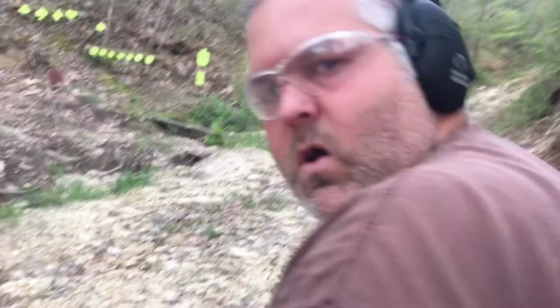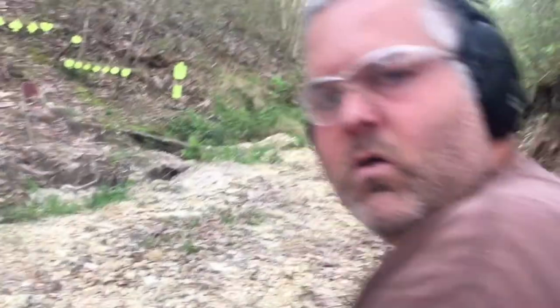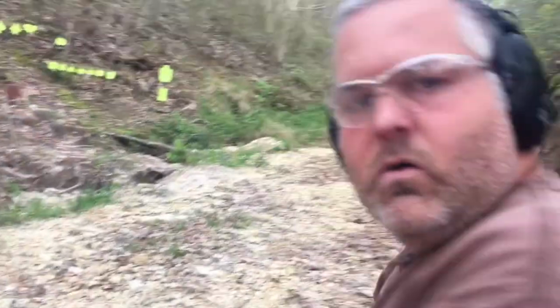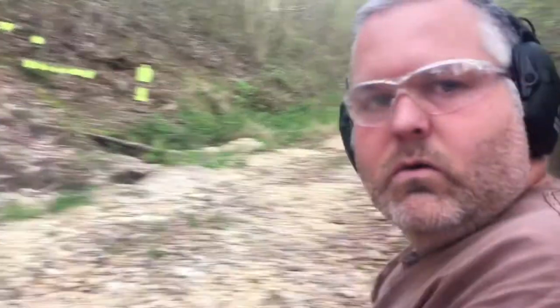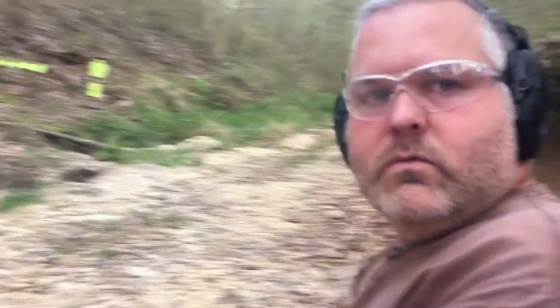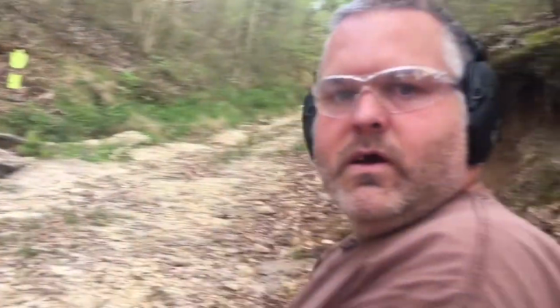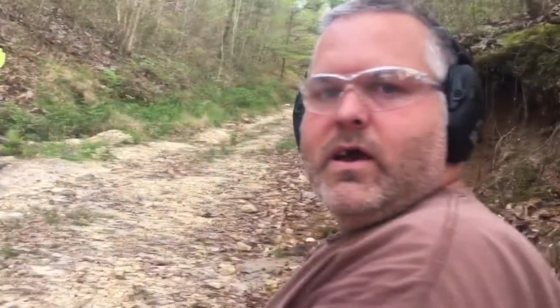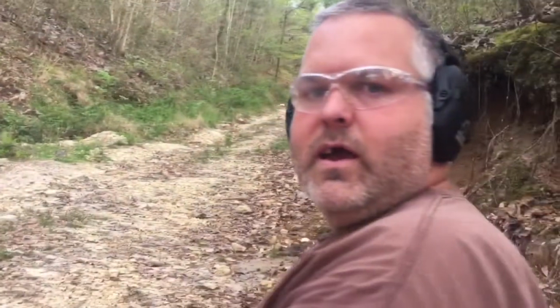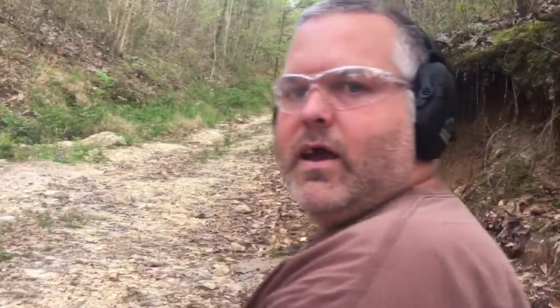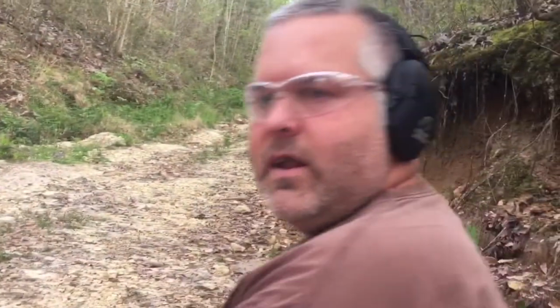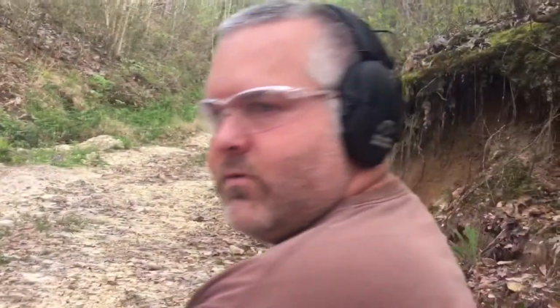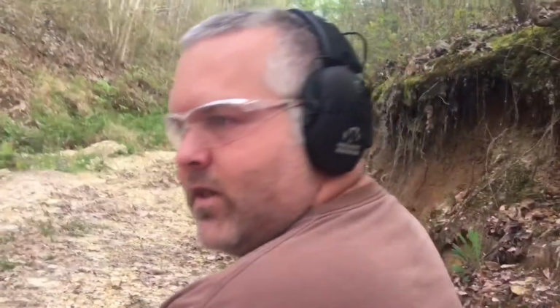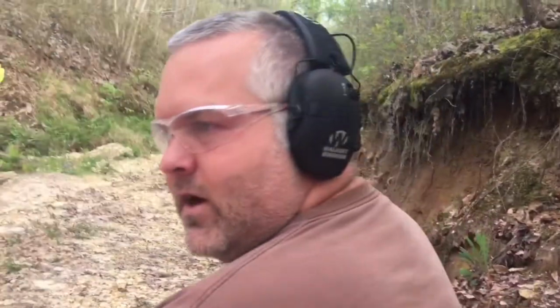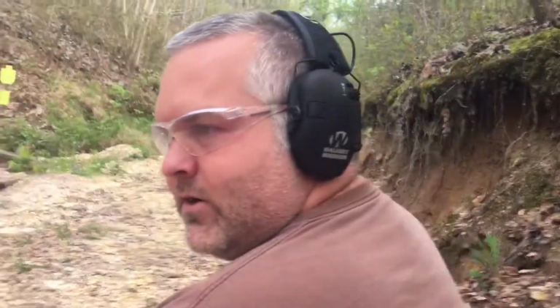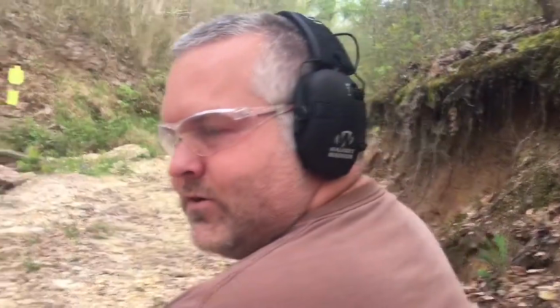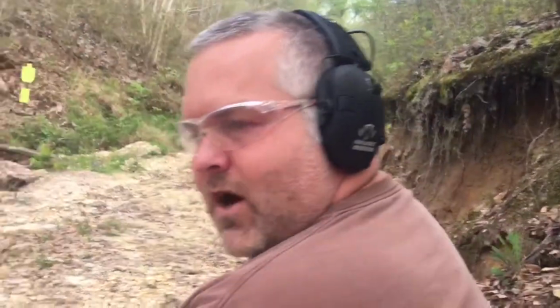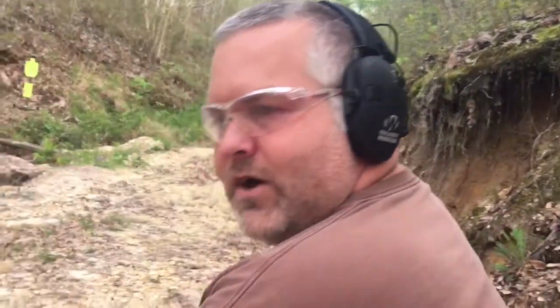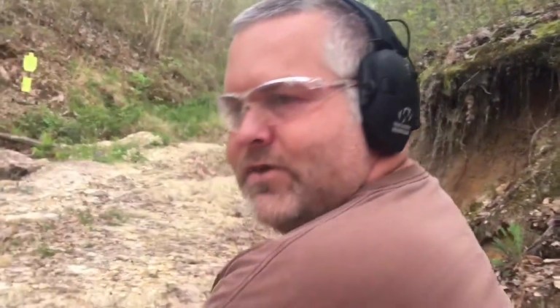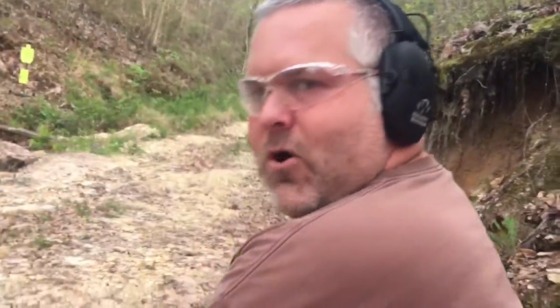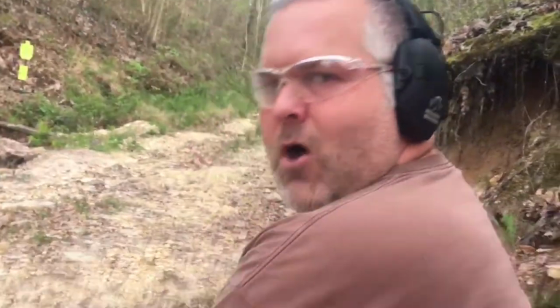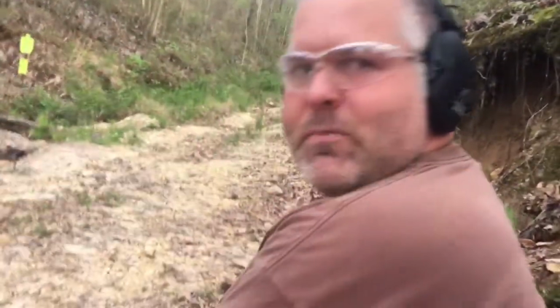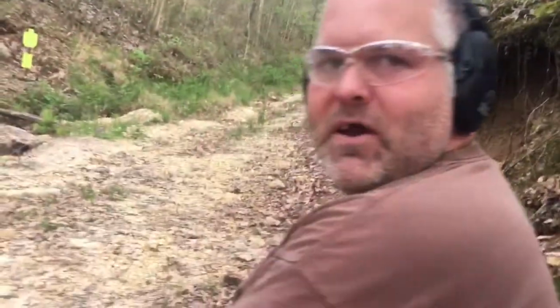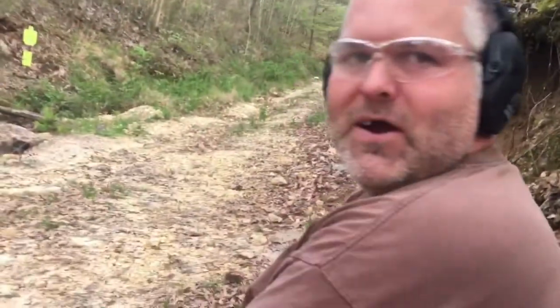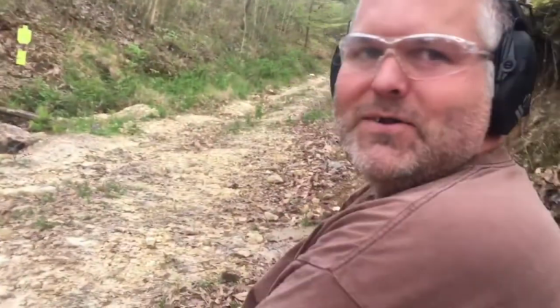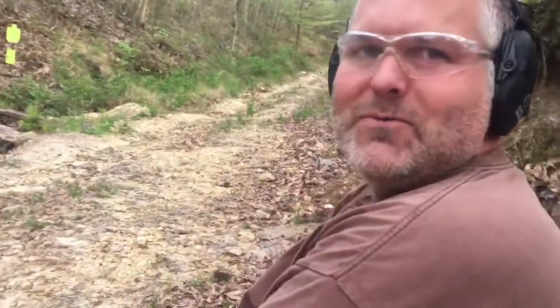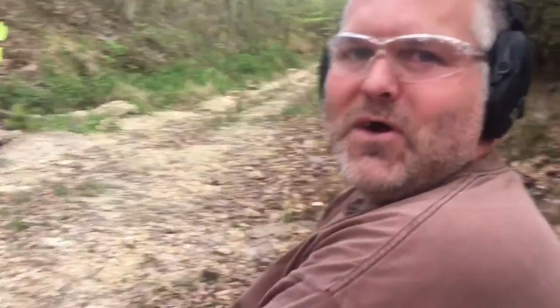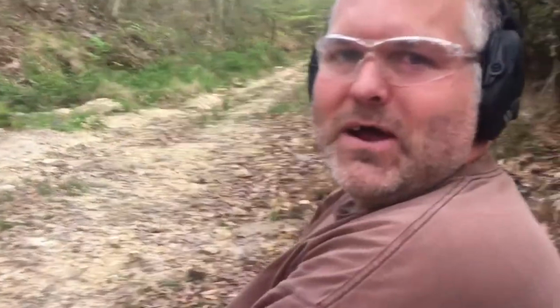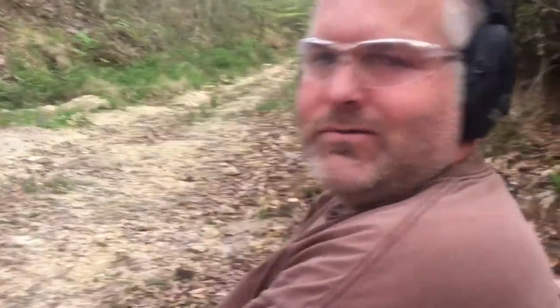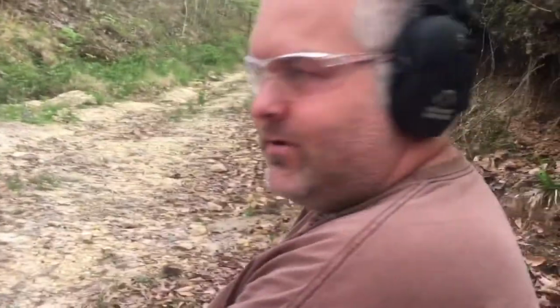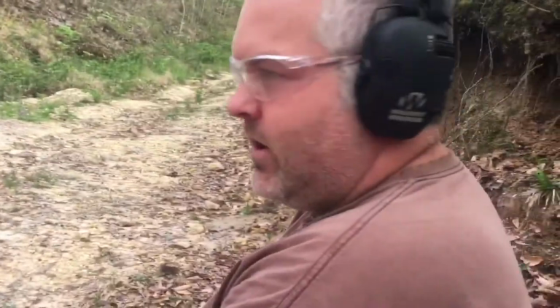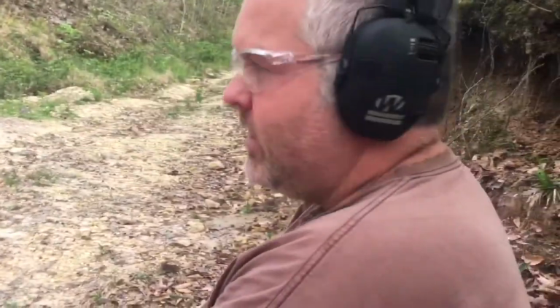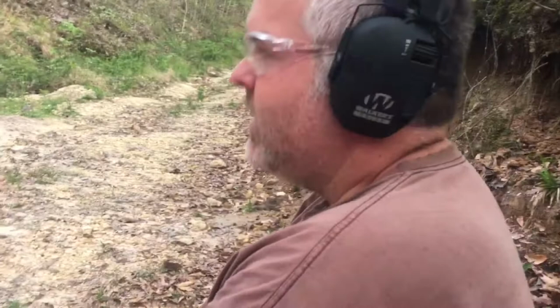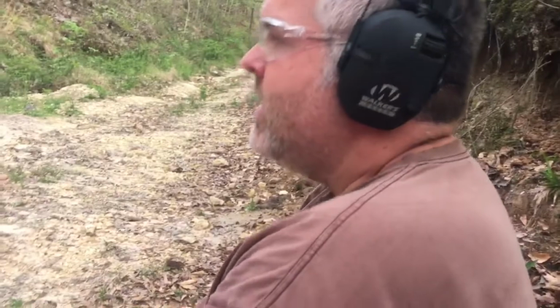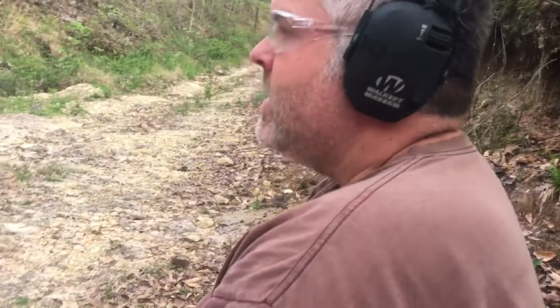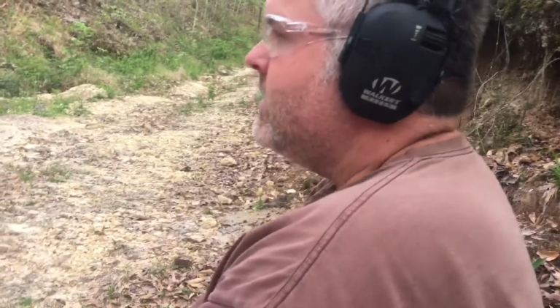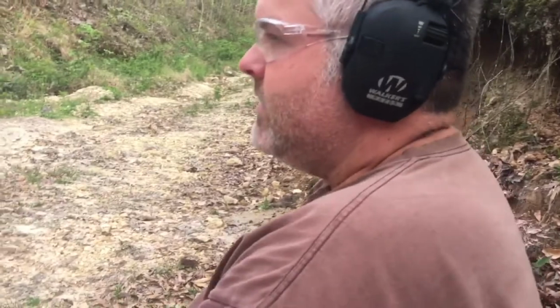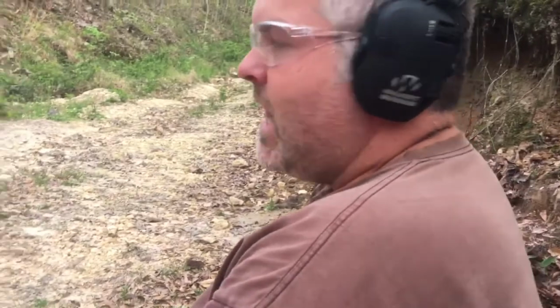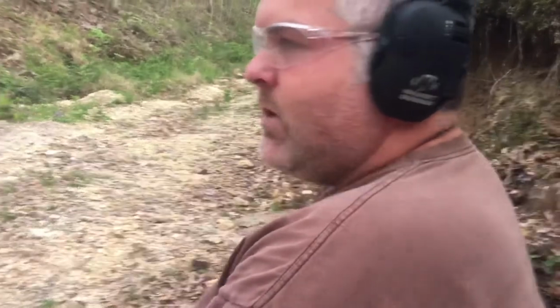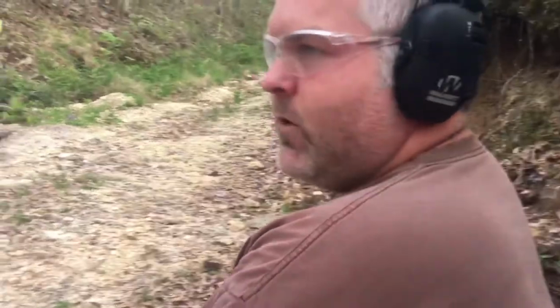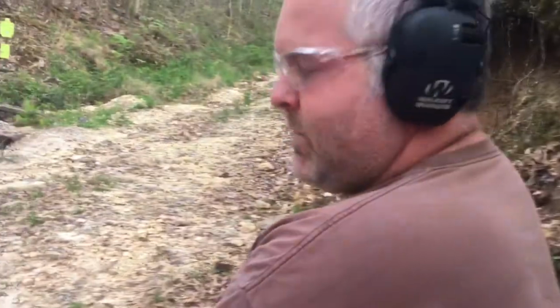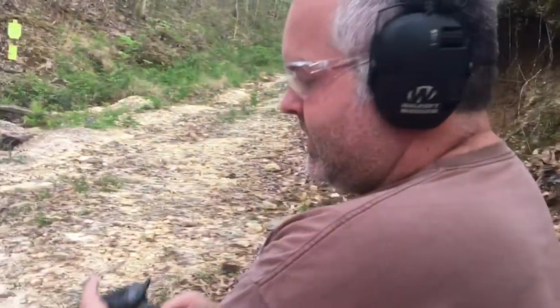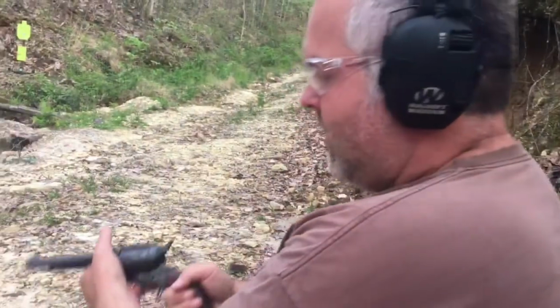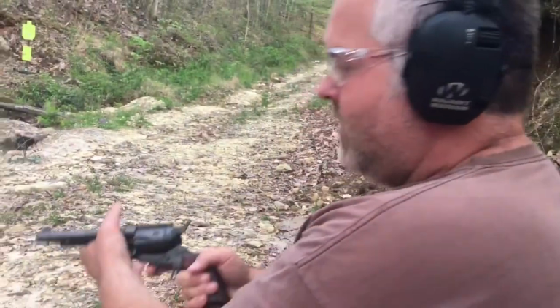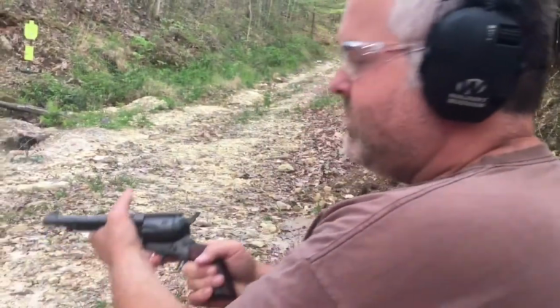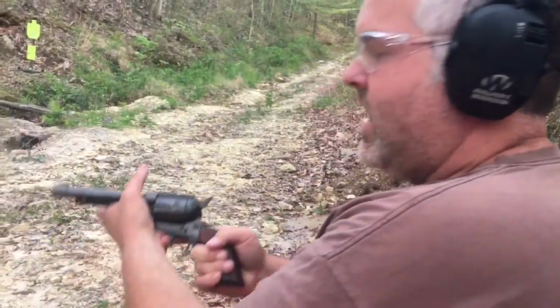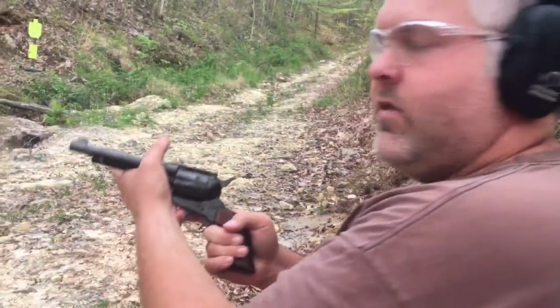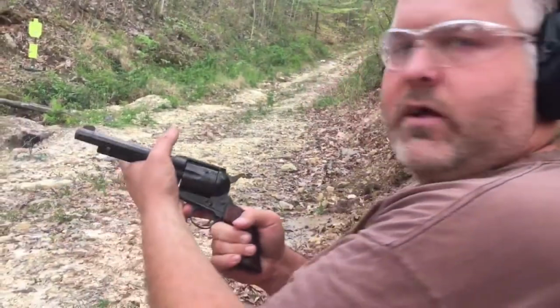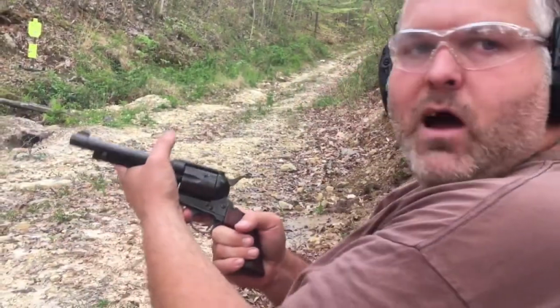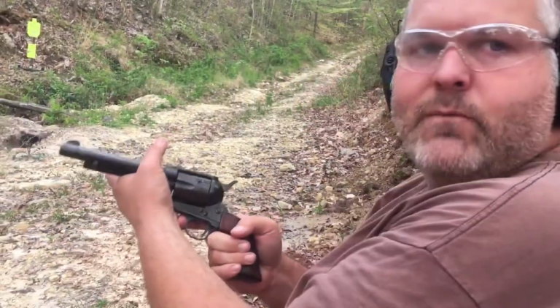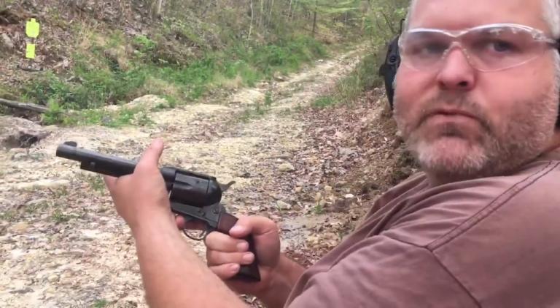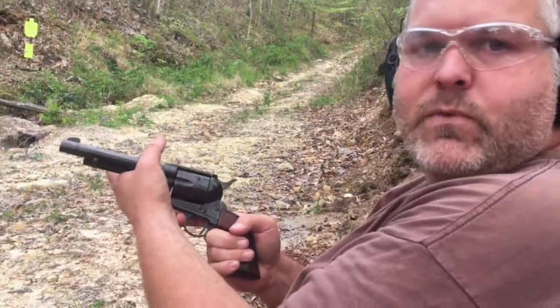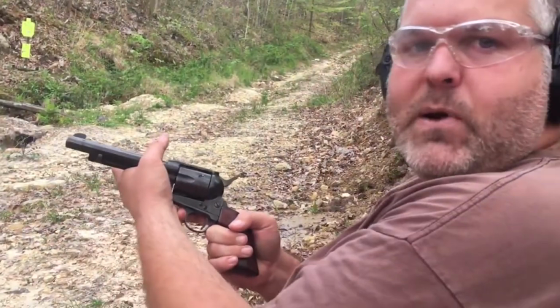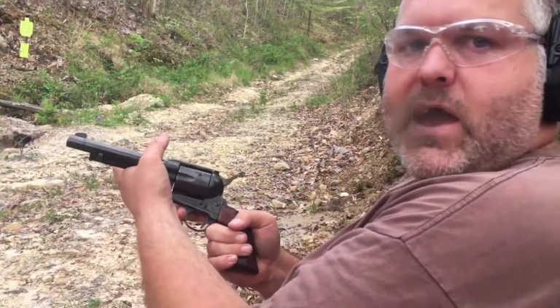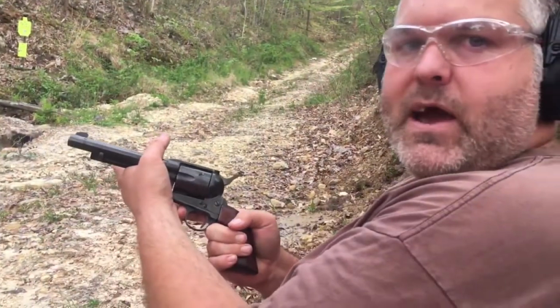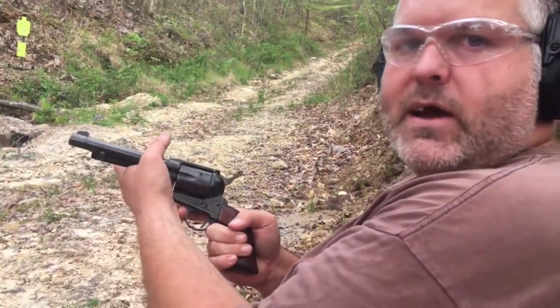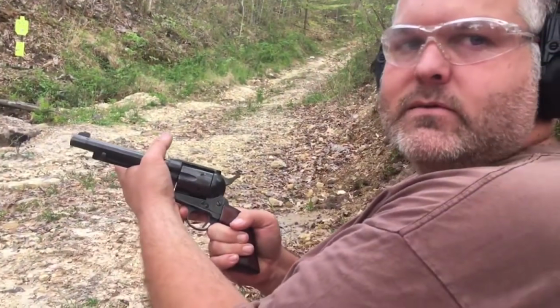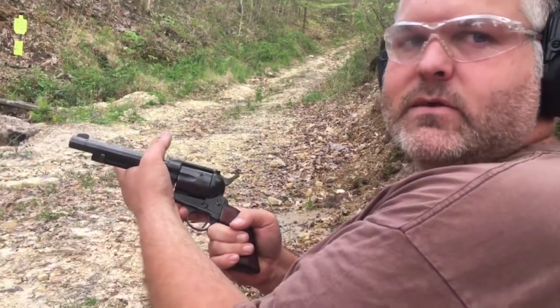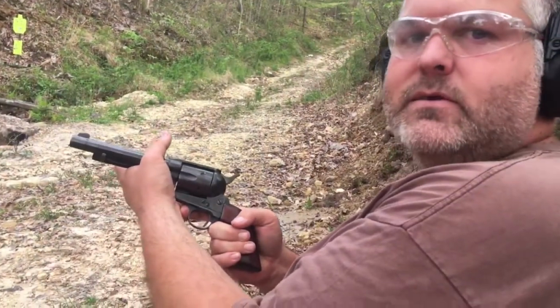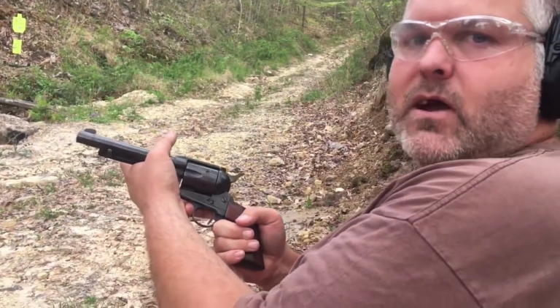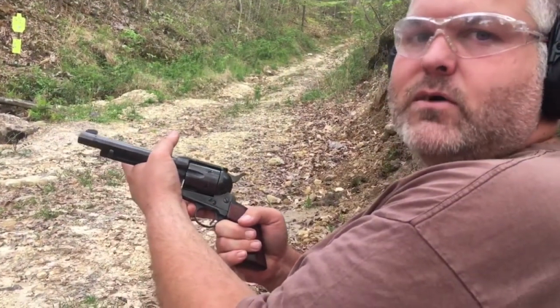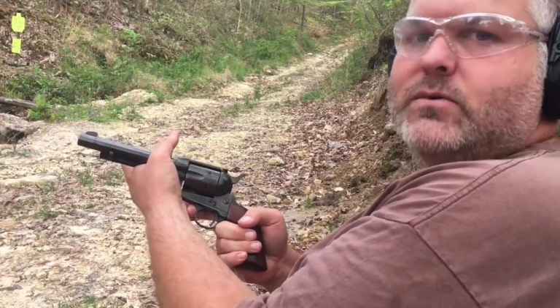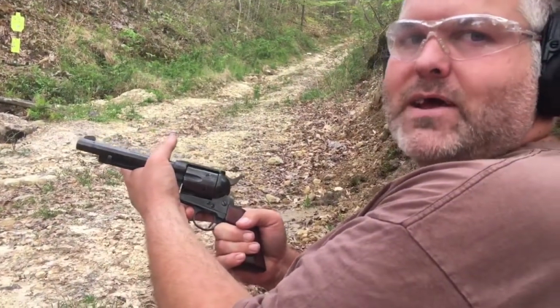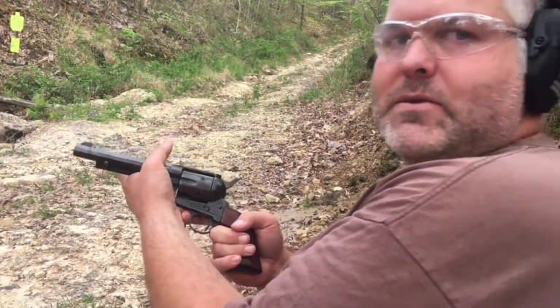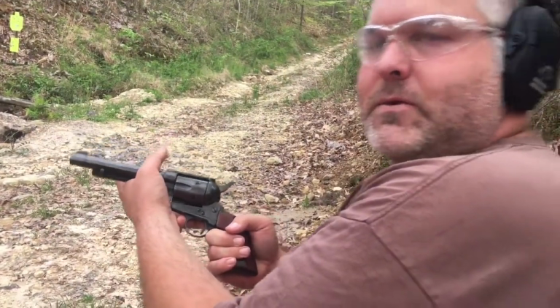Oh hey, I didn't realize y'all had joined me here at the range today. Today we're going to be talking about another gun from the past, so y'all stay tuned.